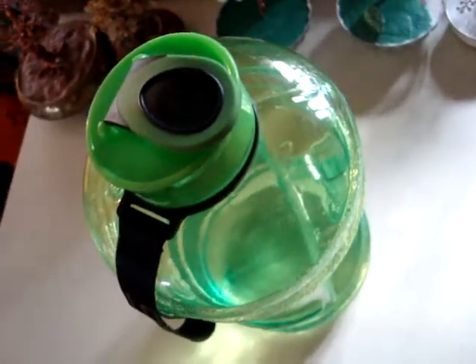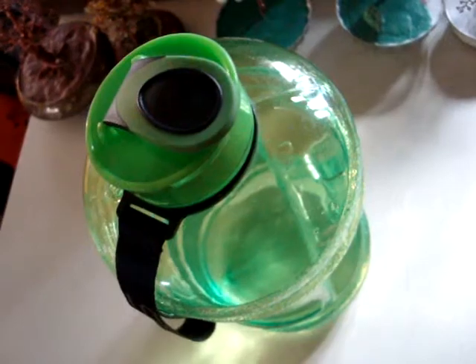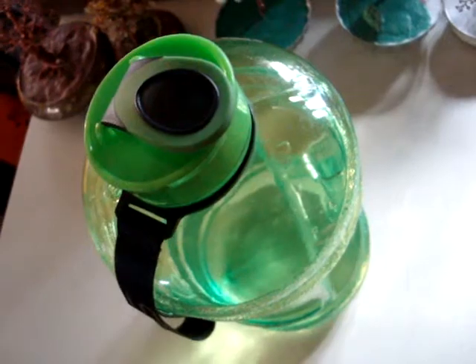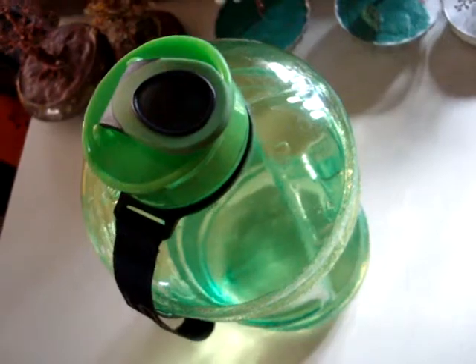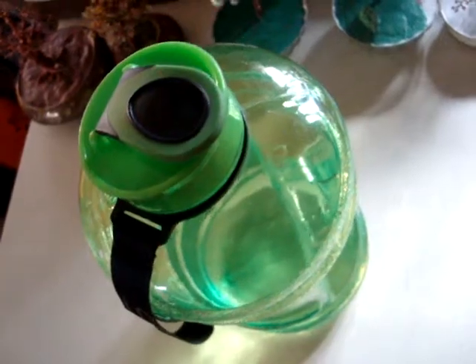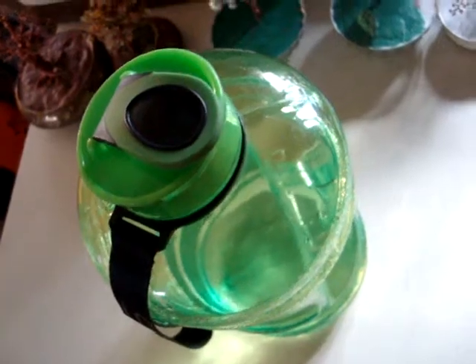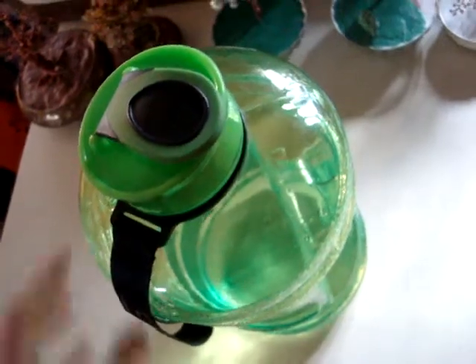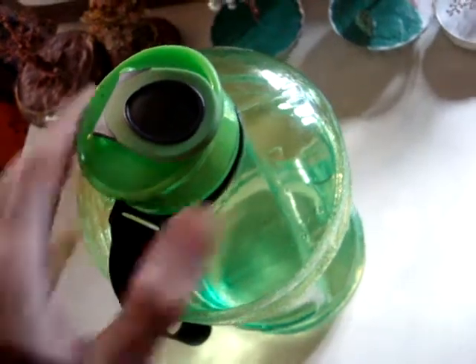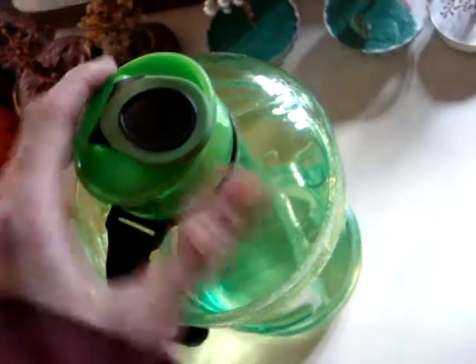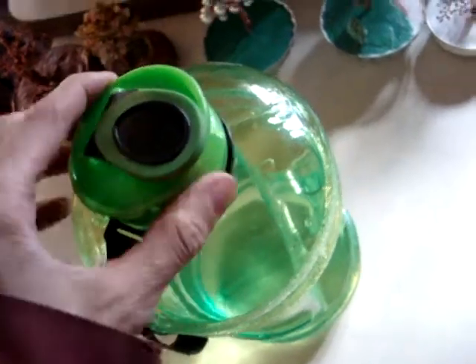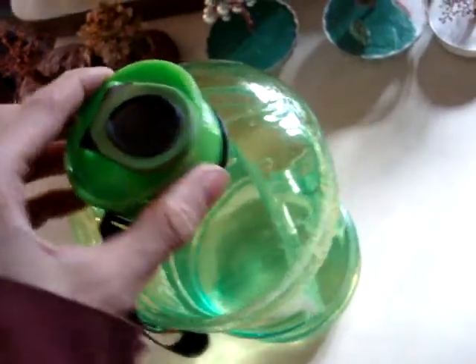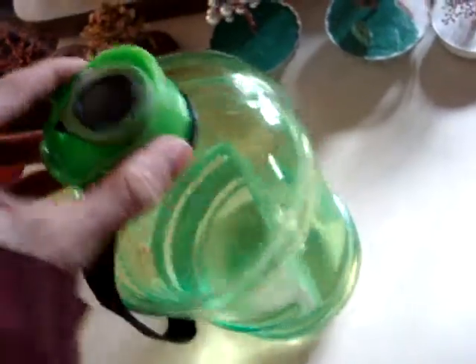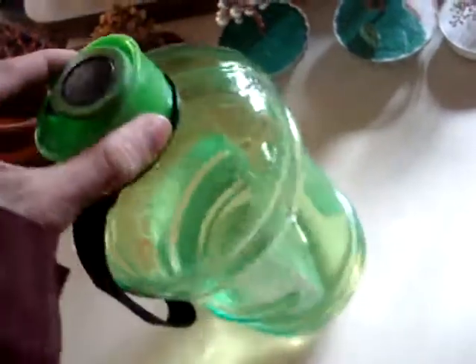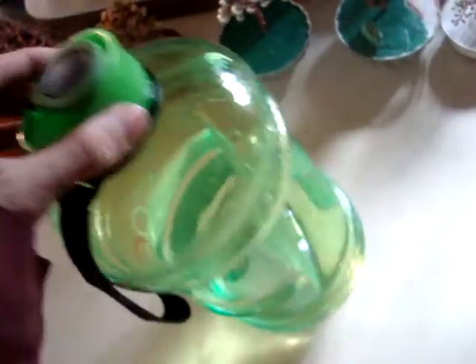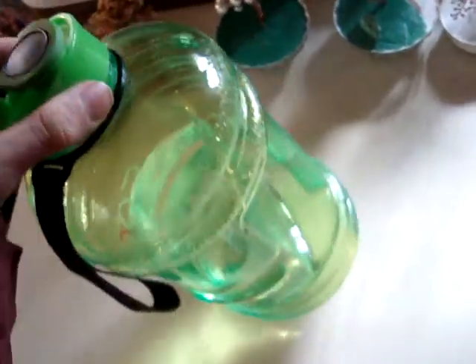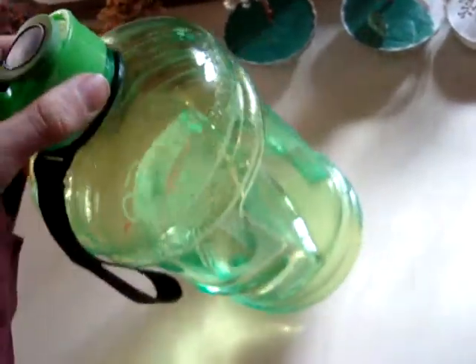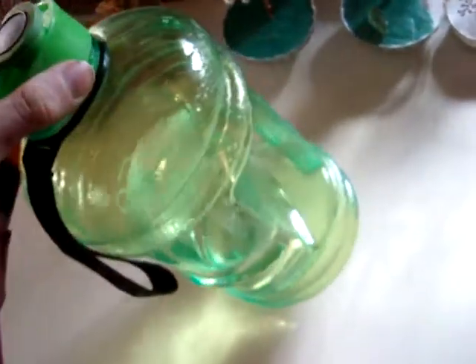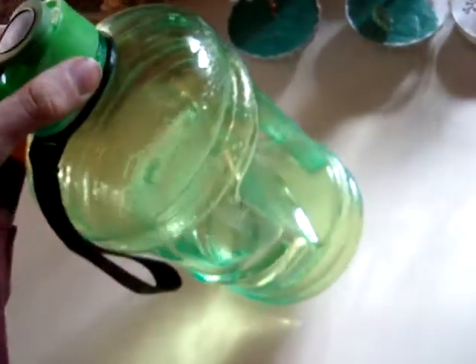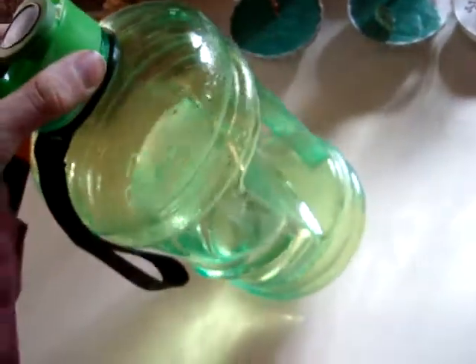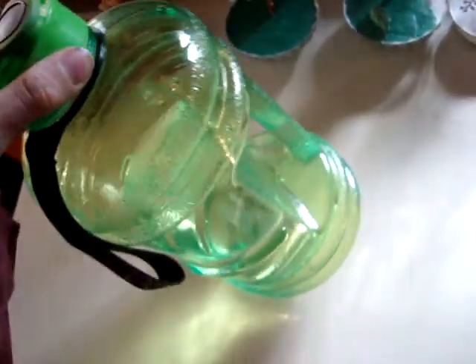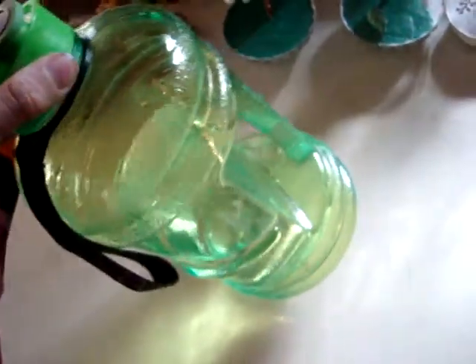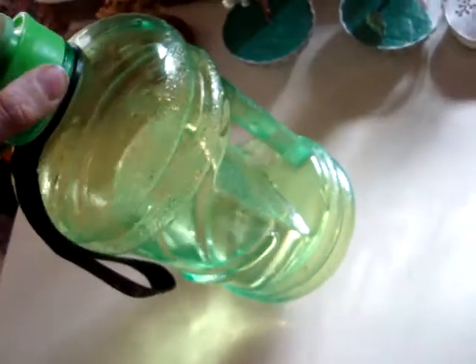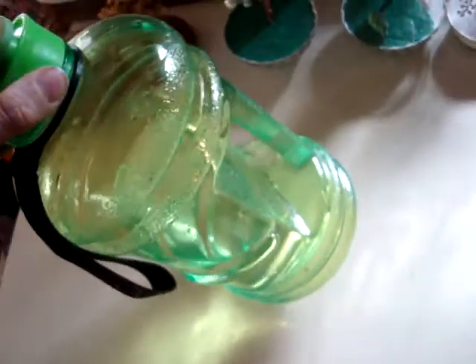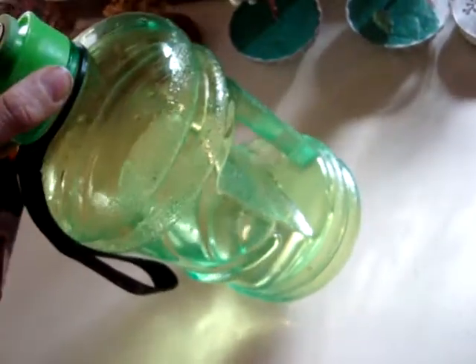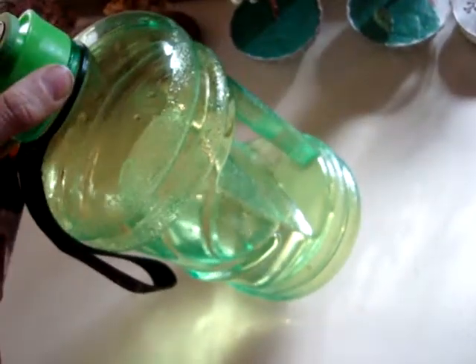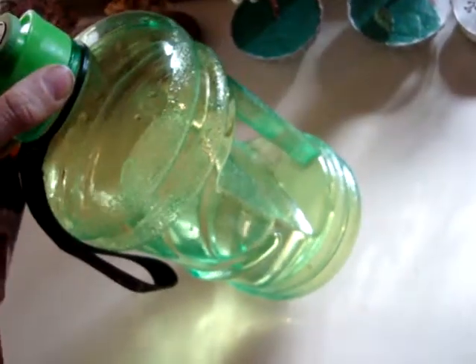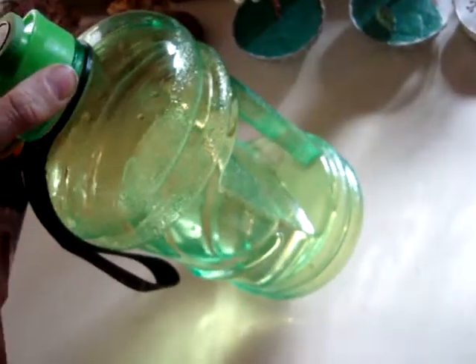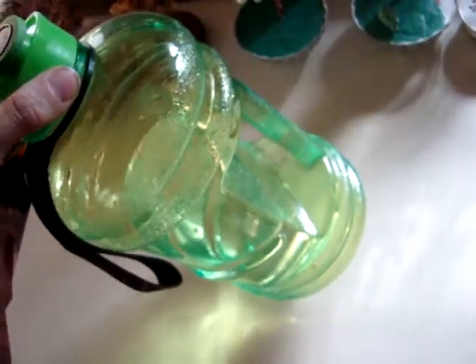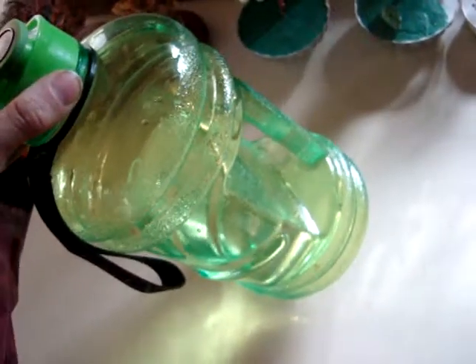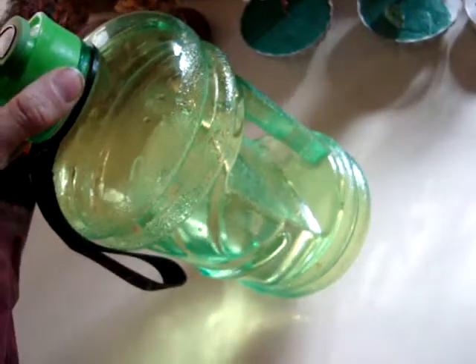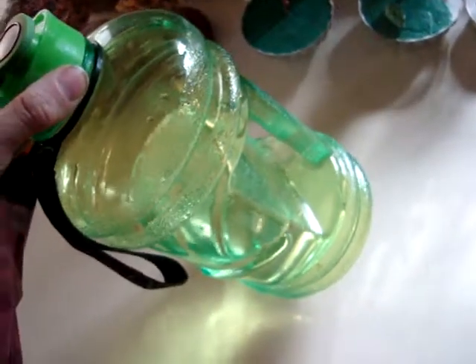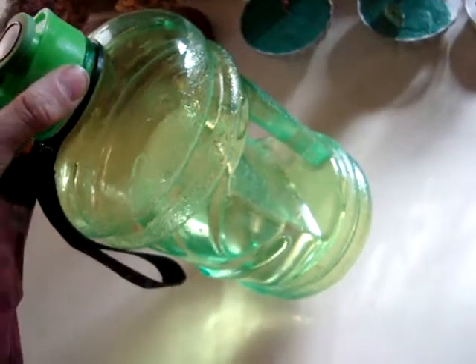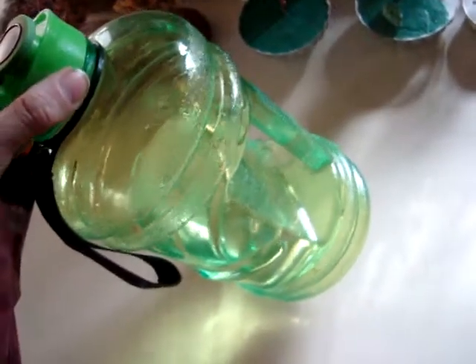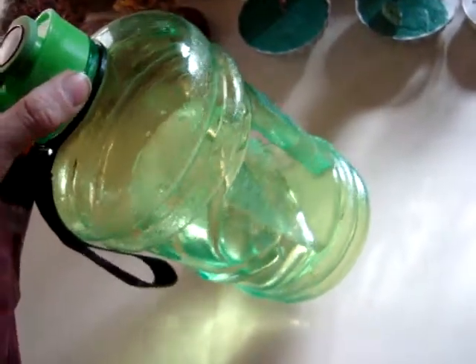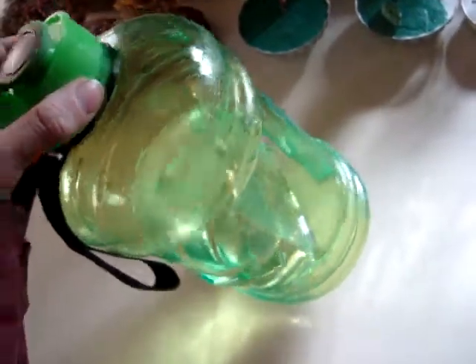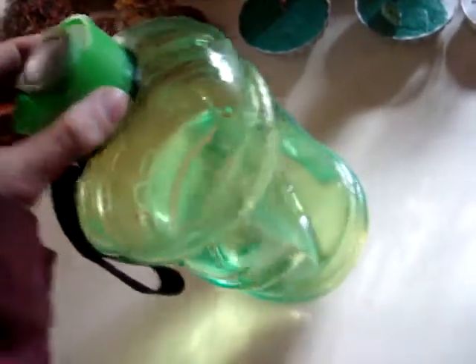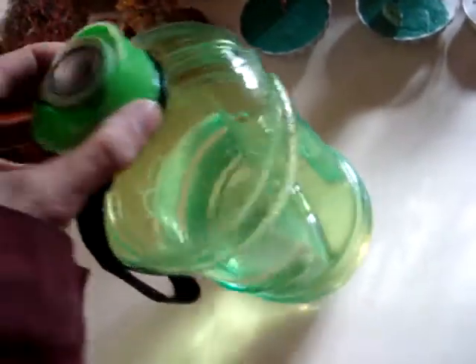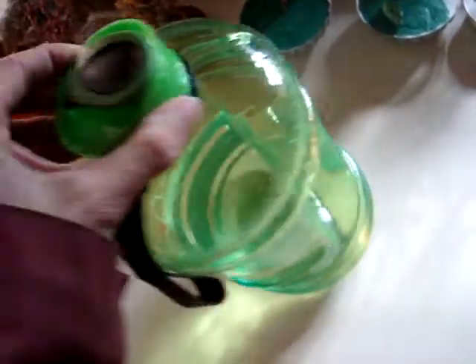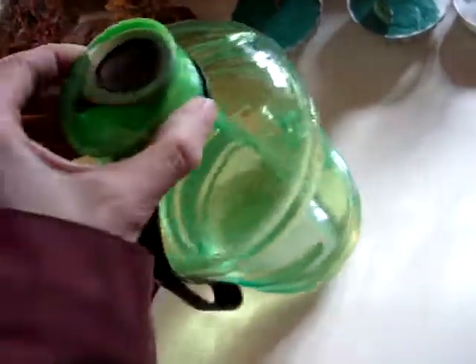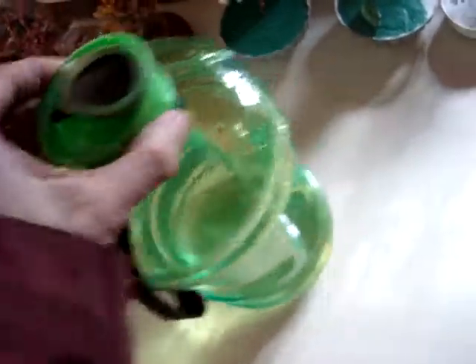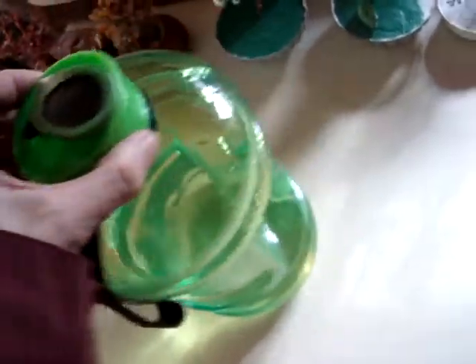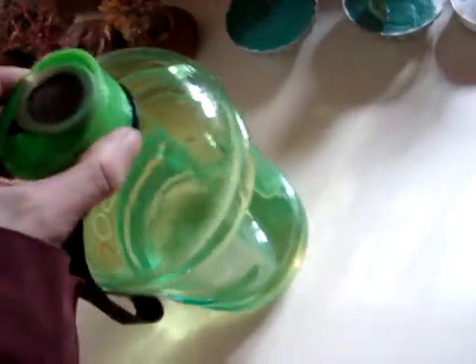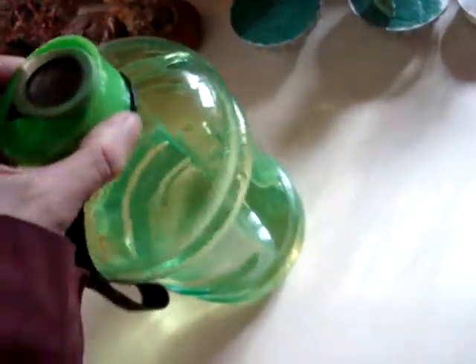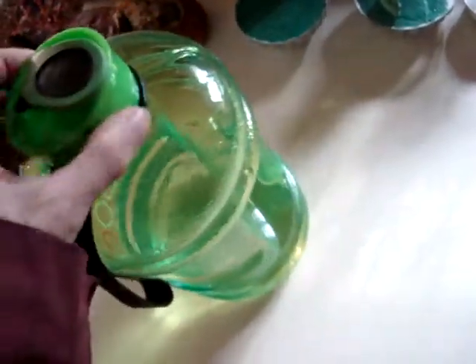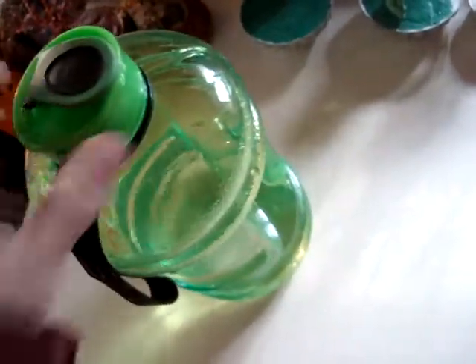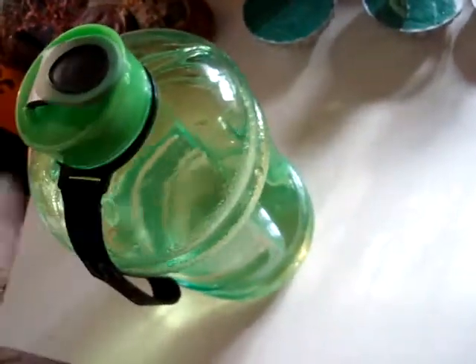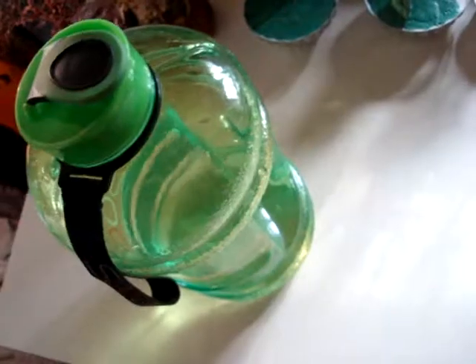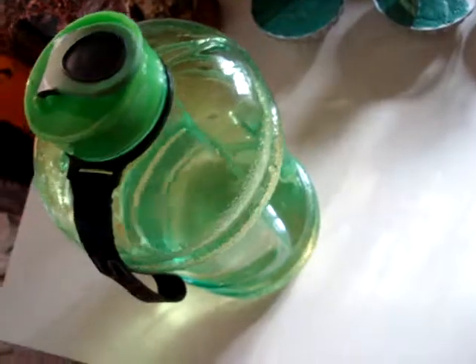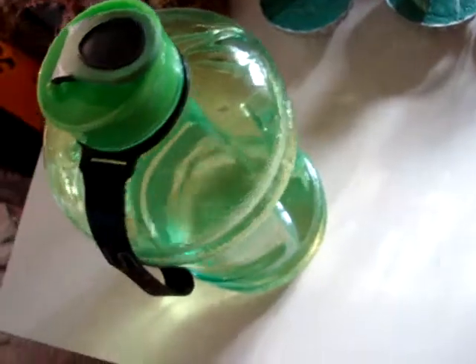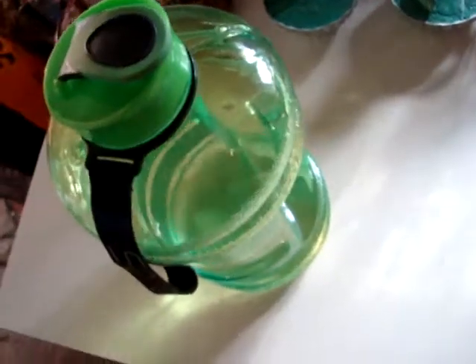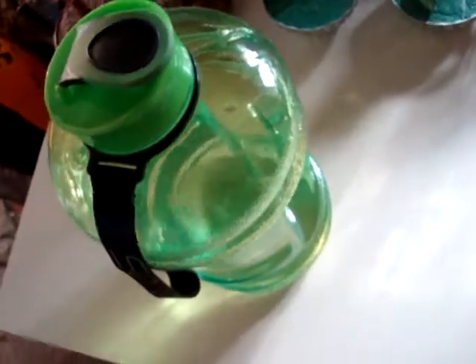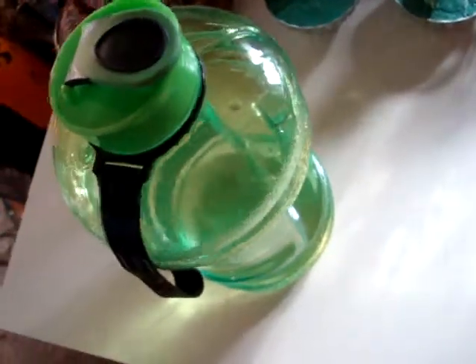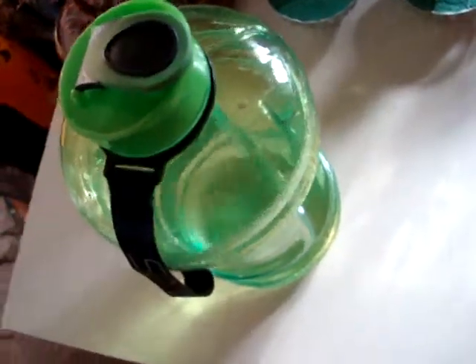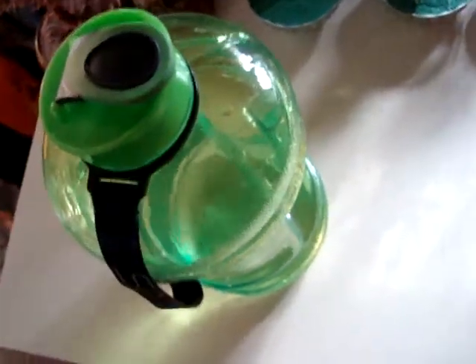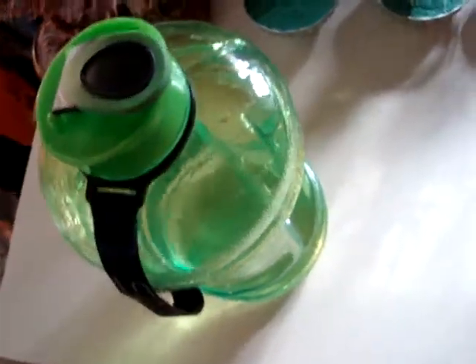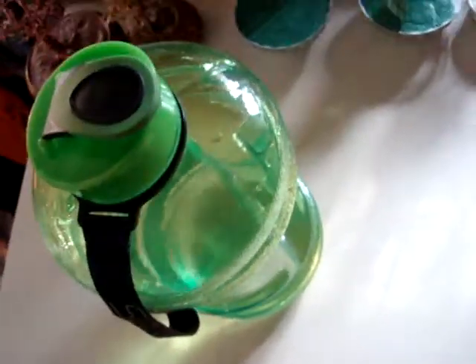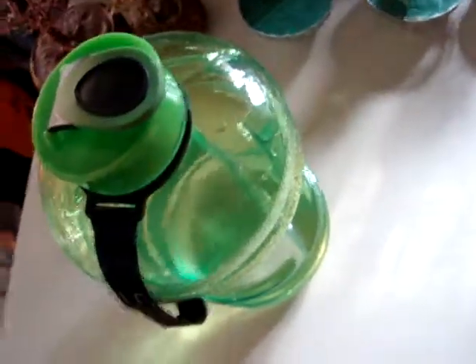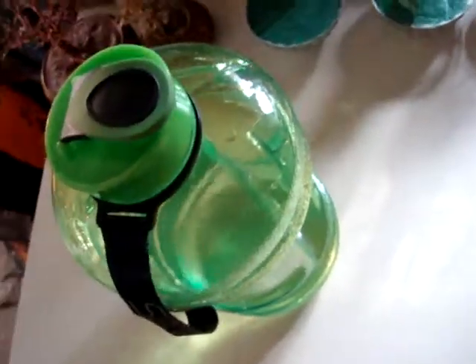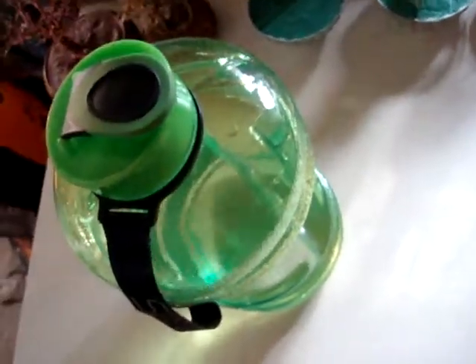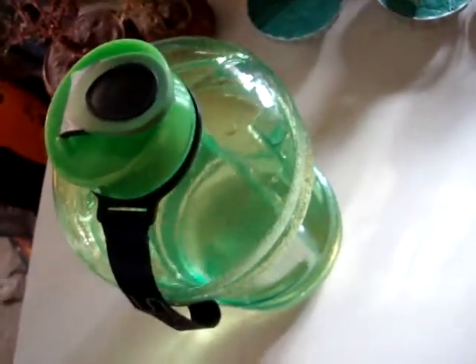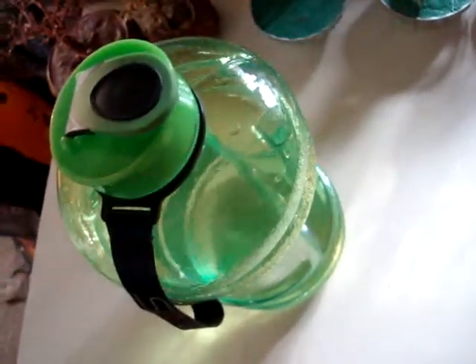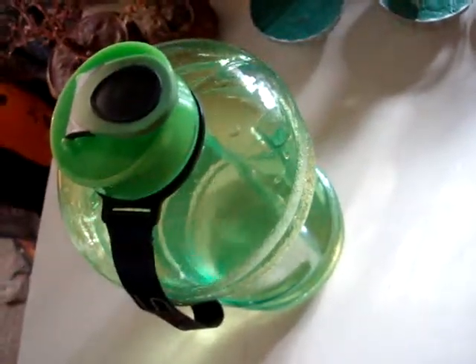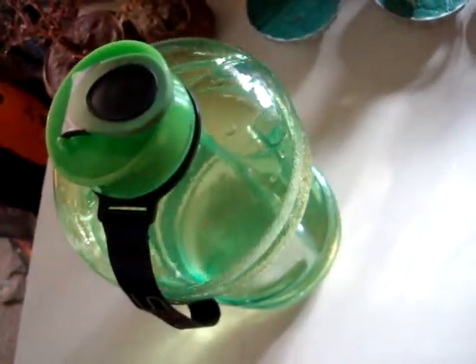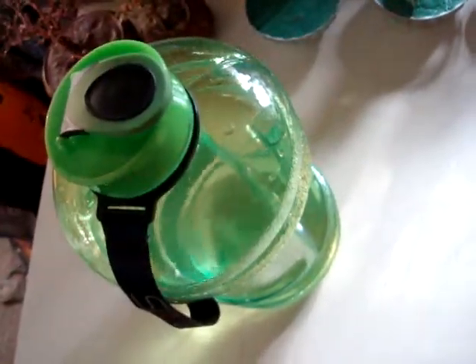If you need a water bottle — a big water bottle — I recommend this one. Very handy.